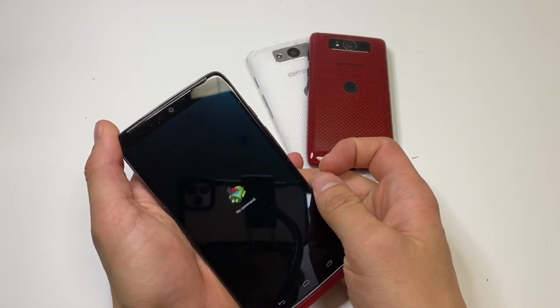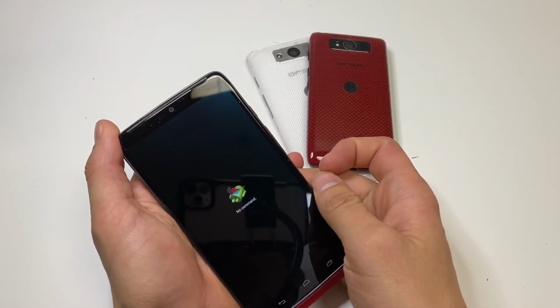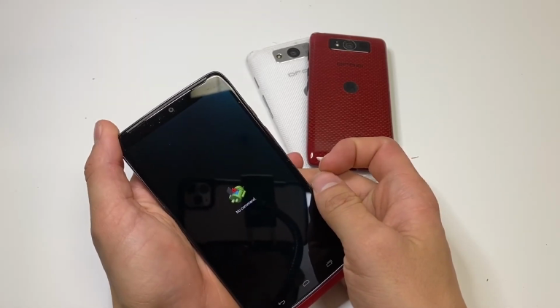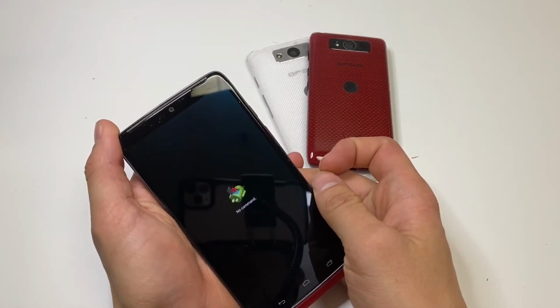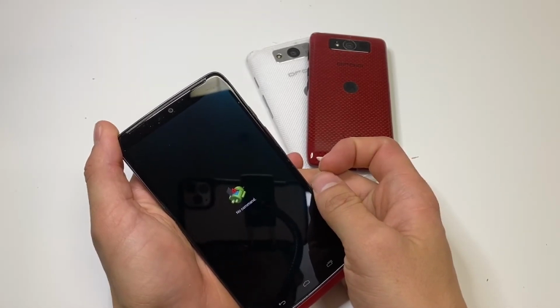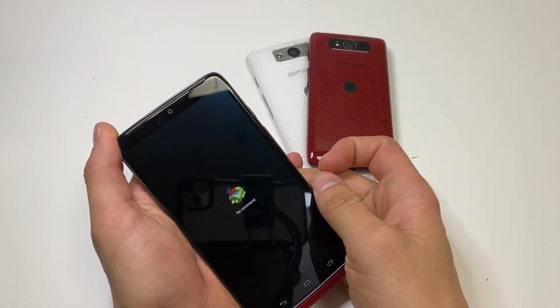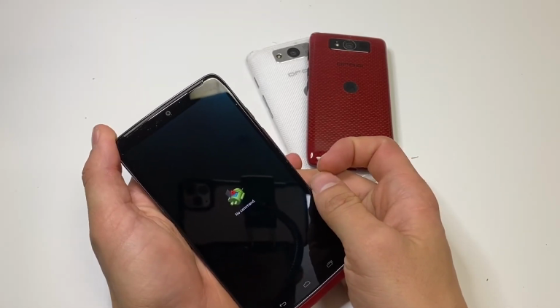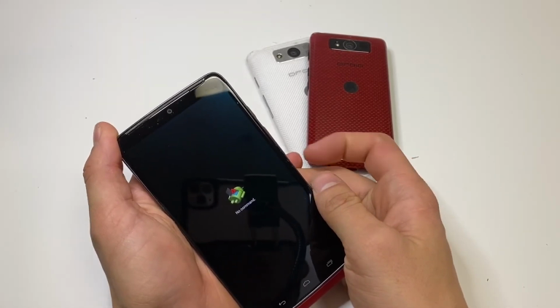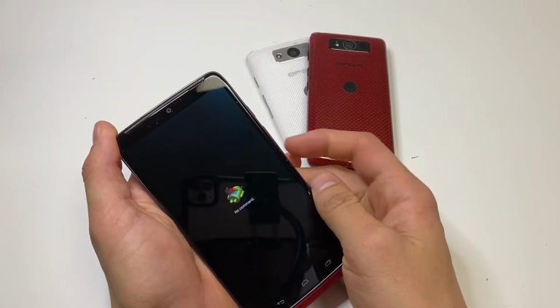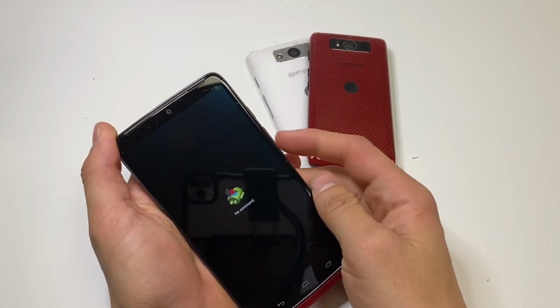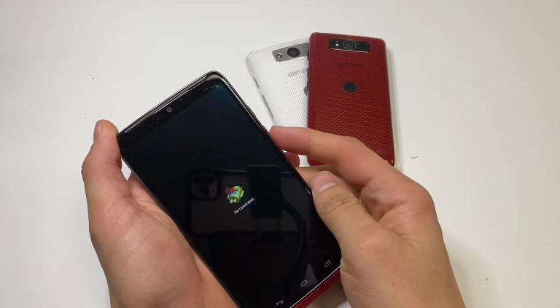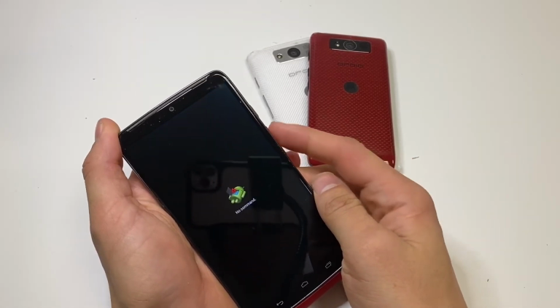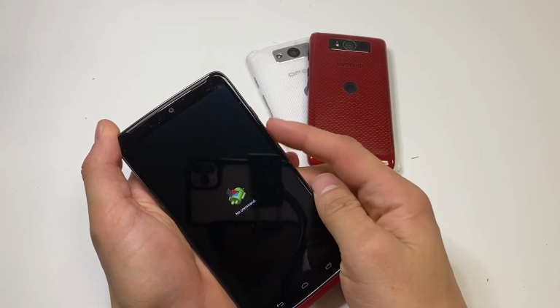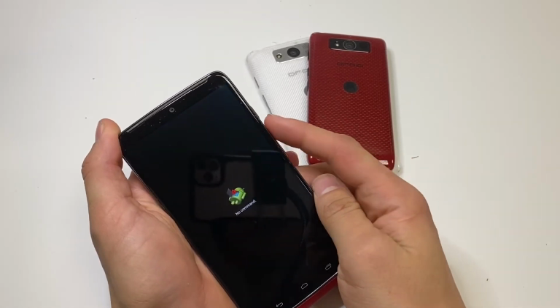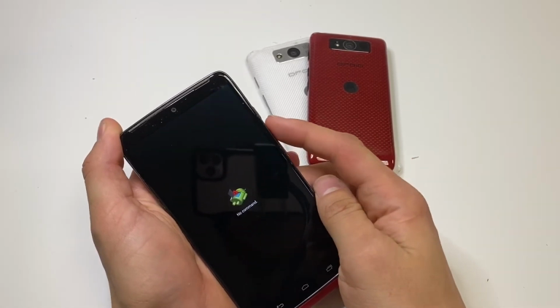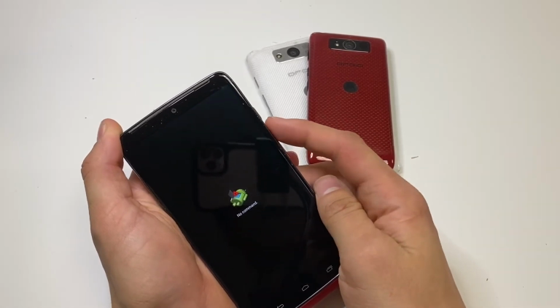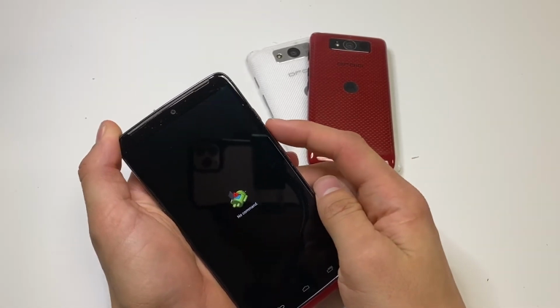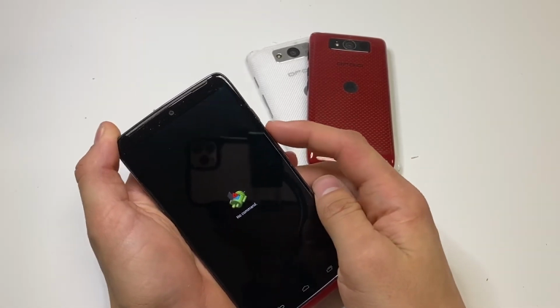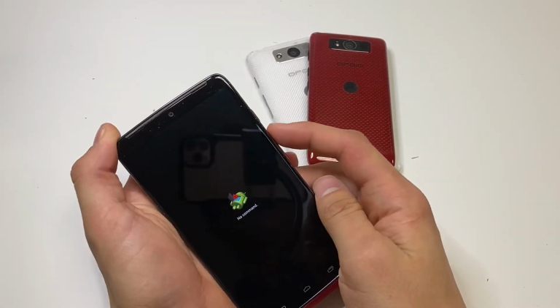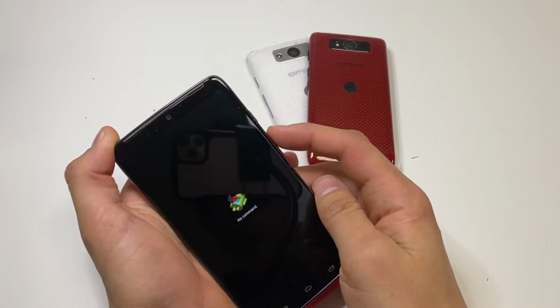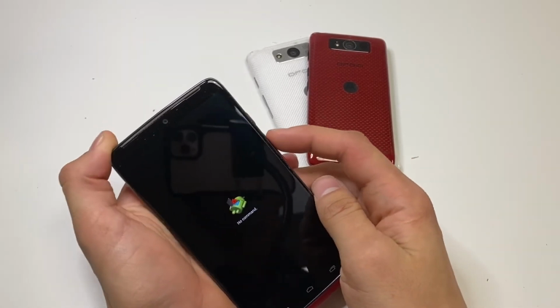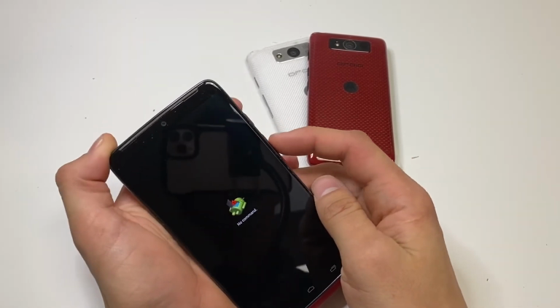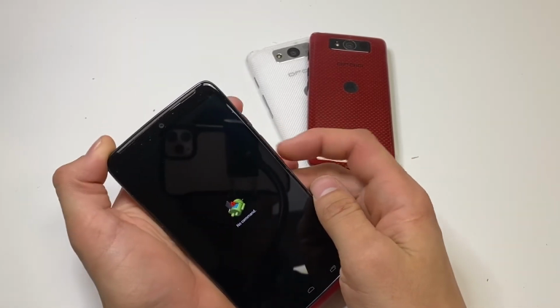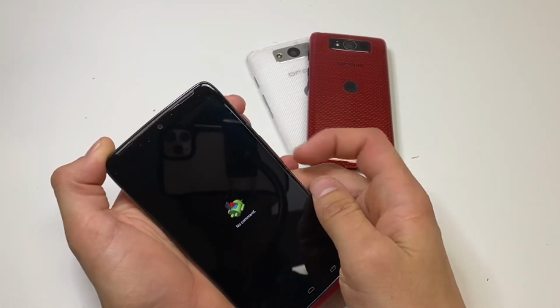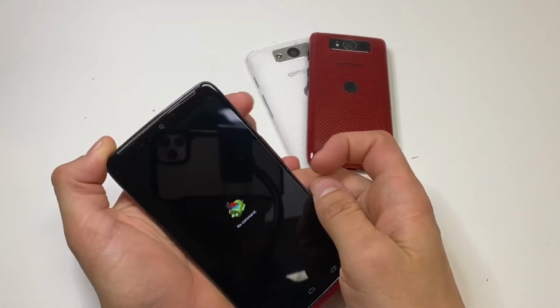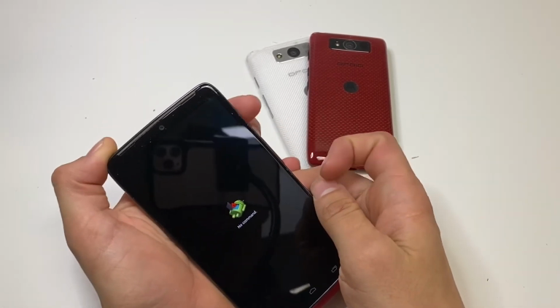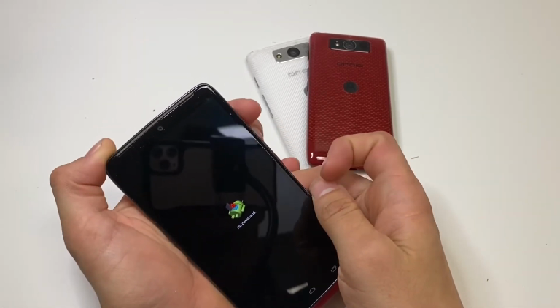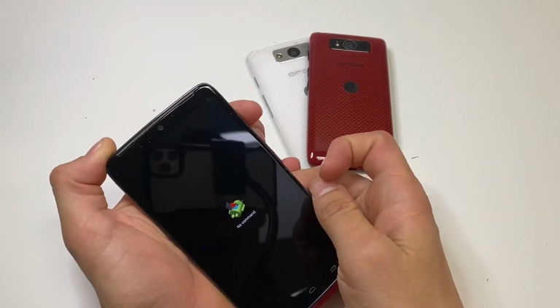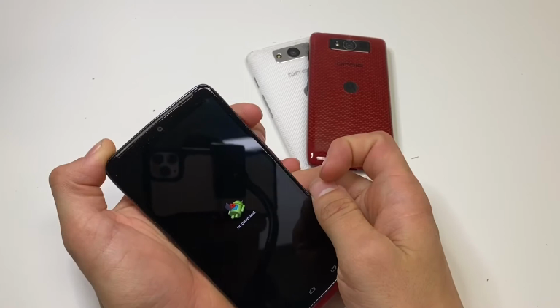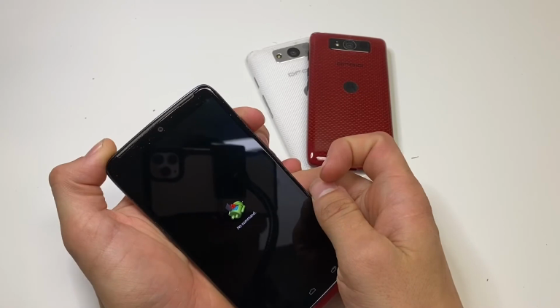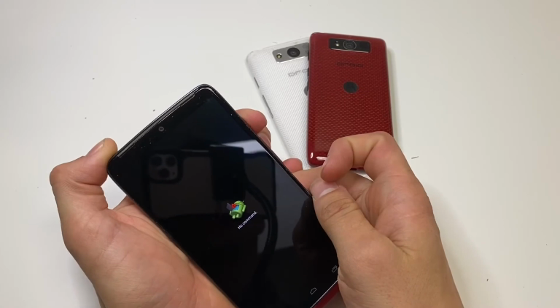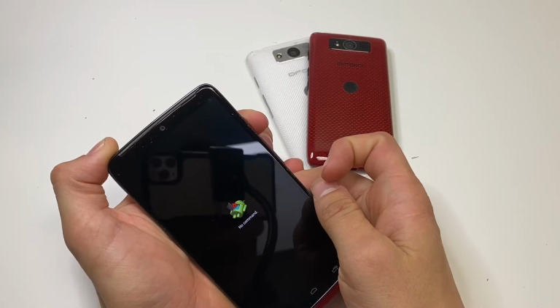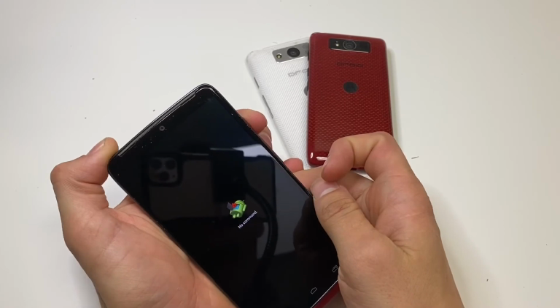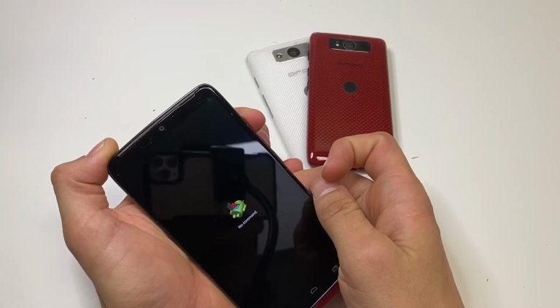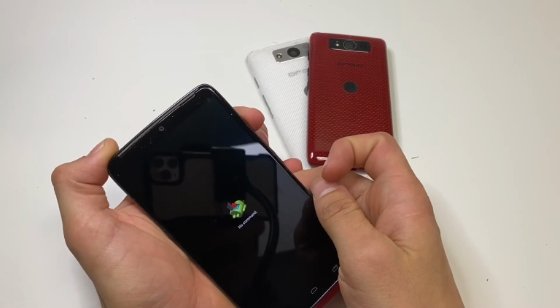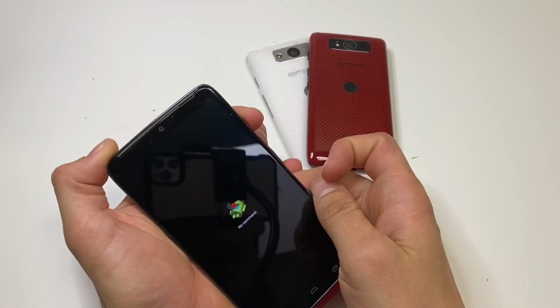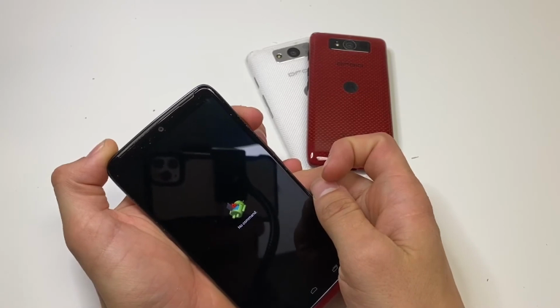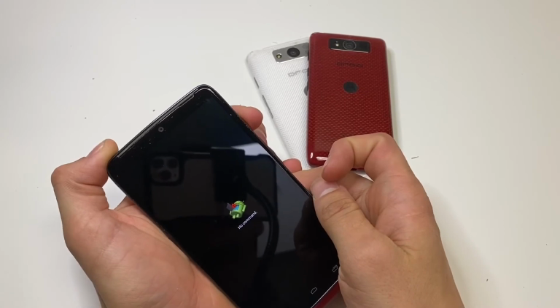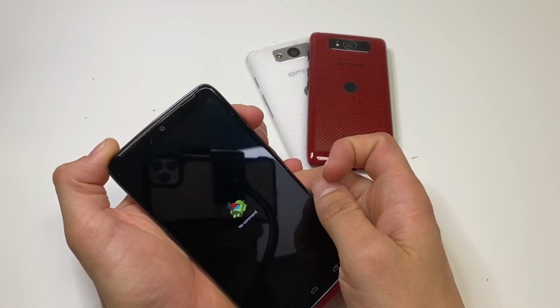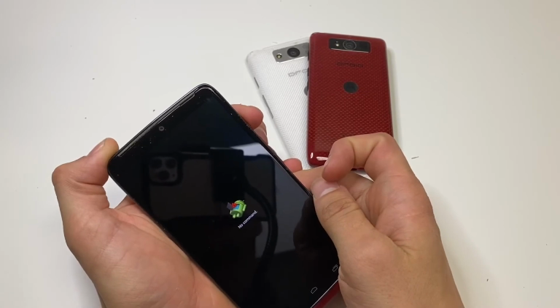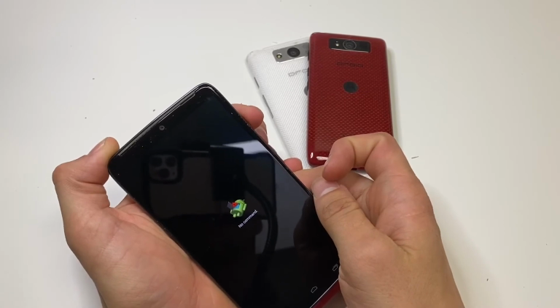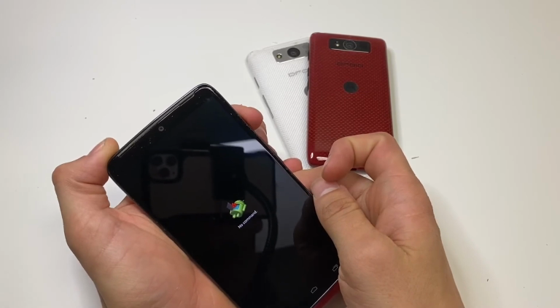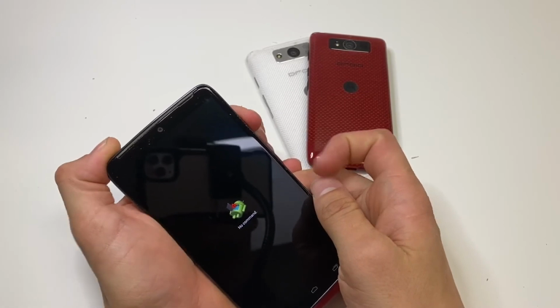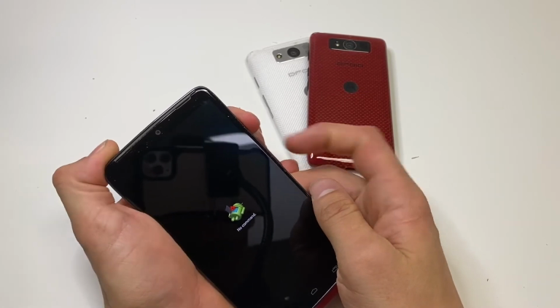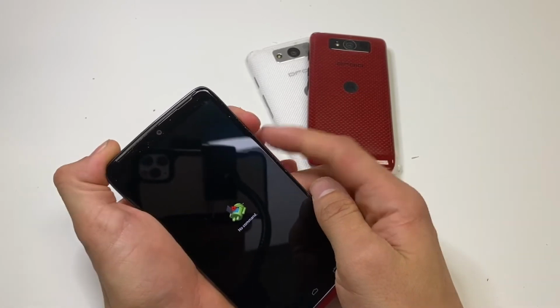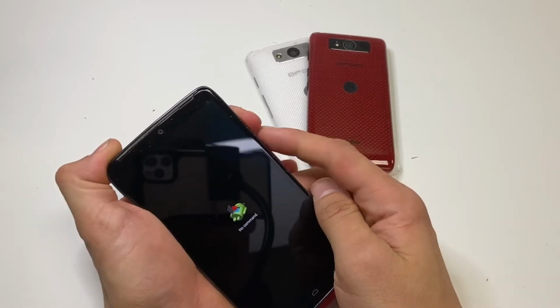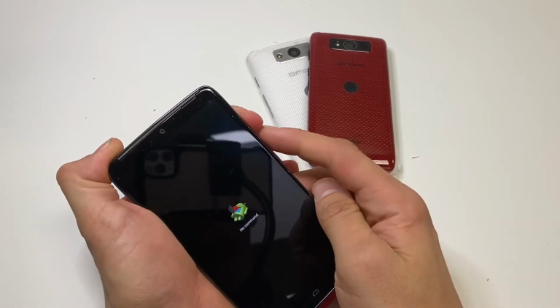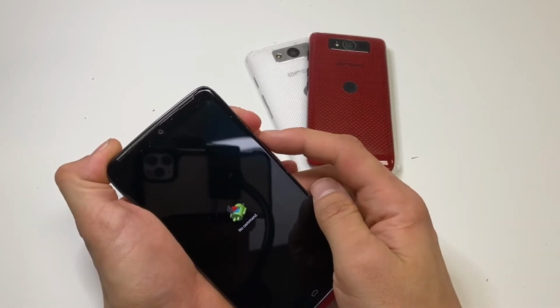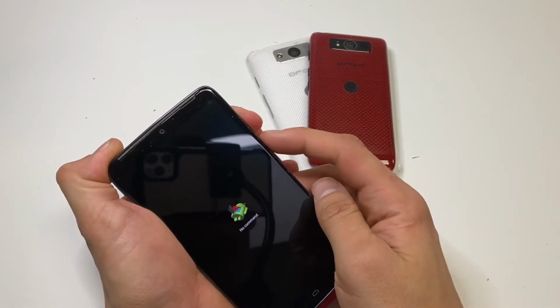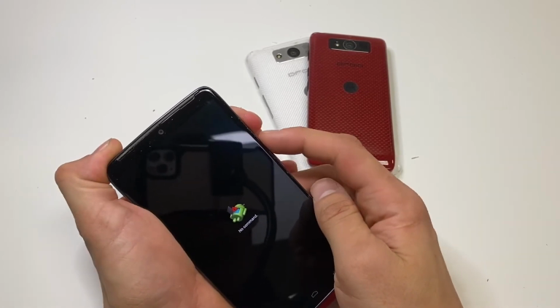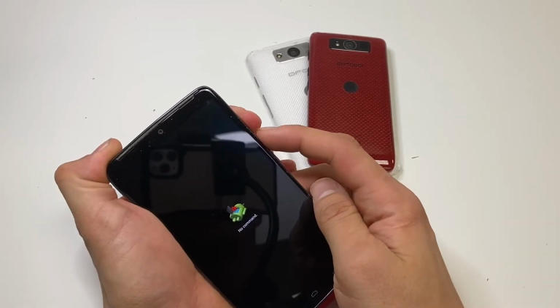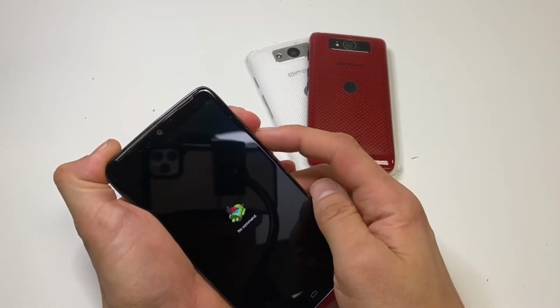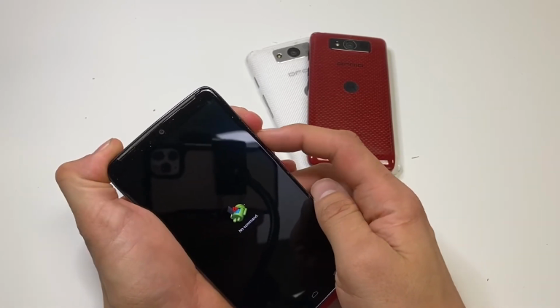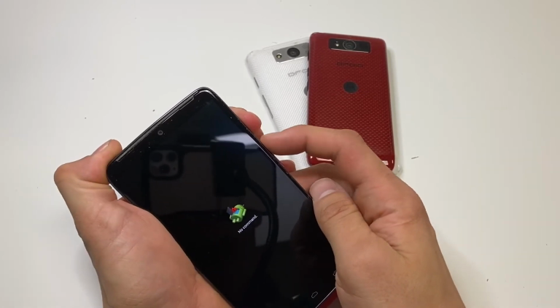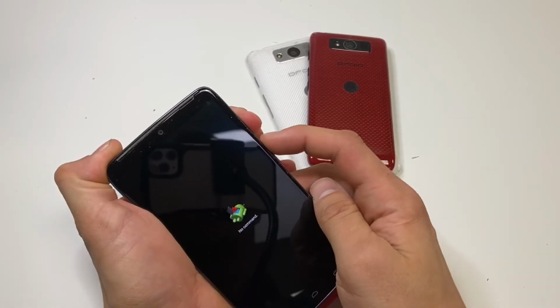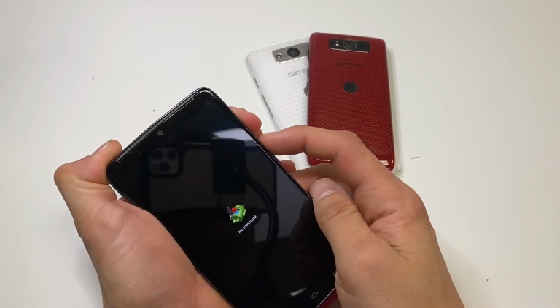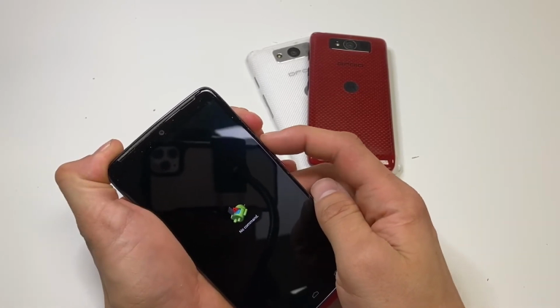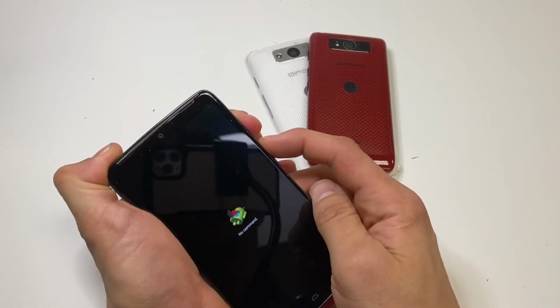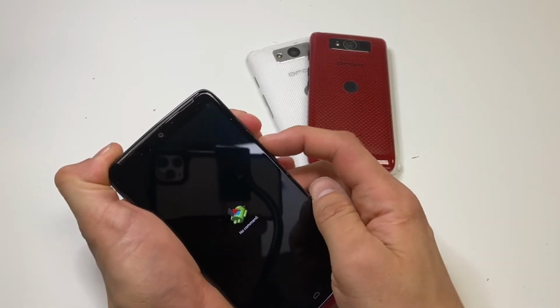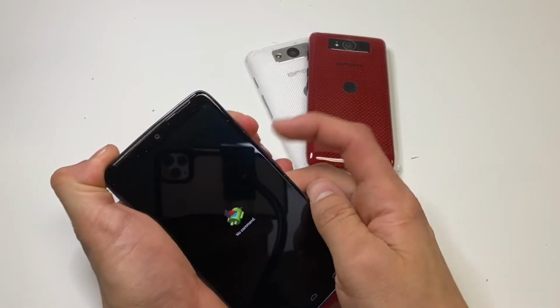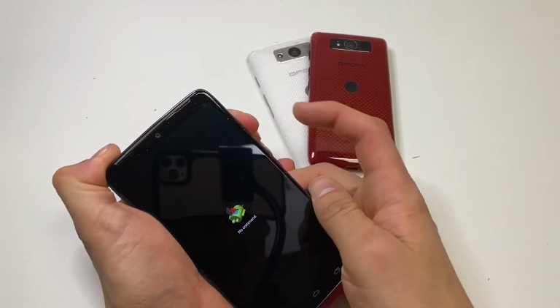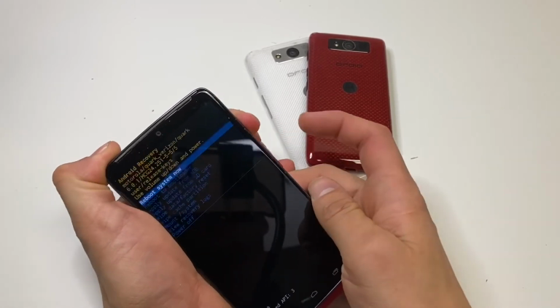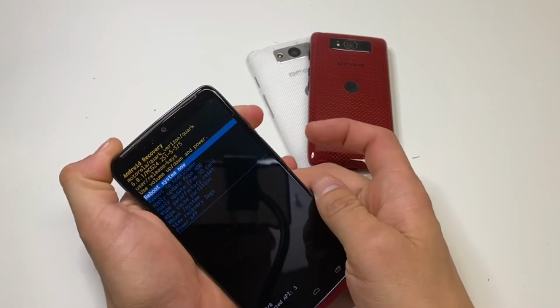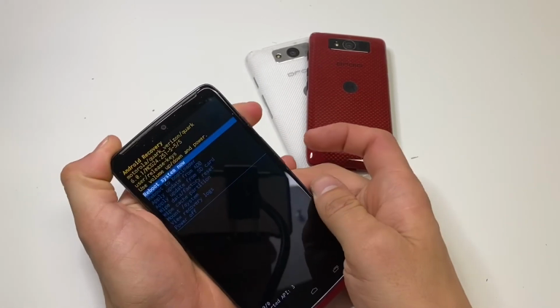Once you reach this screen, what you want to do is click the power button and tap on the volume up button.